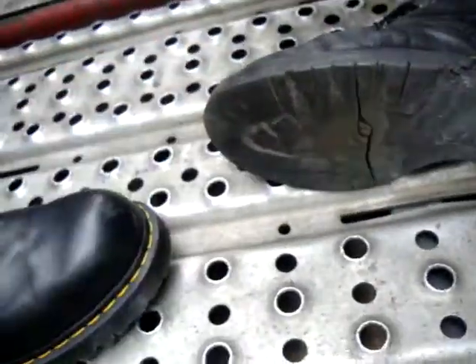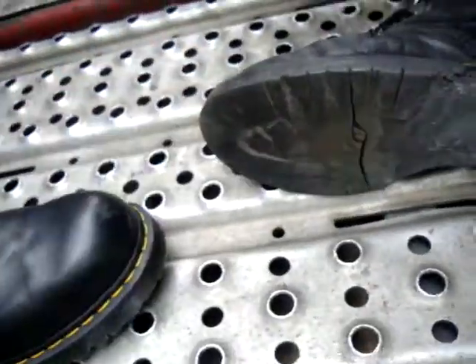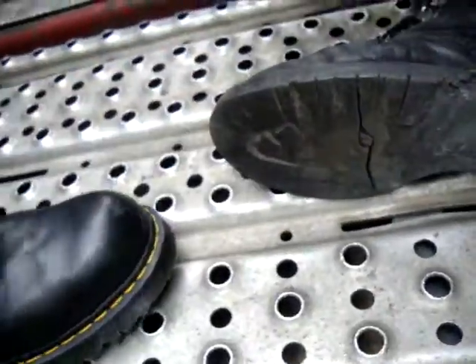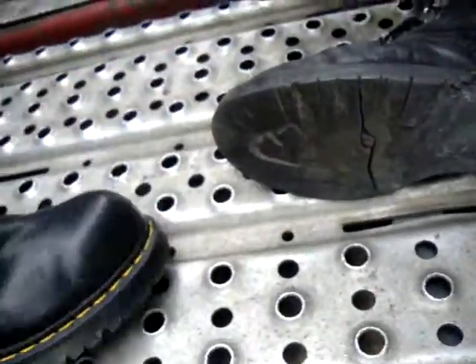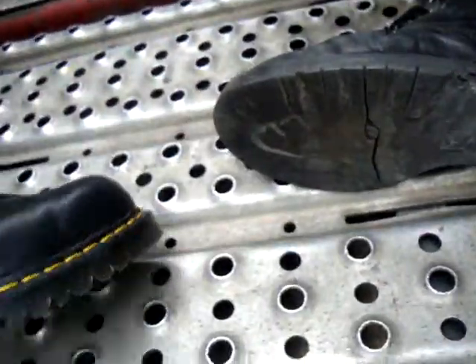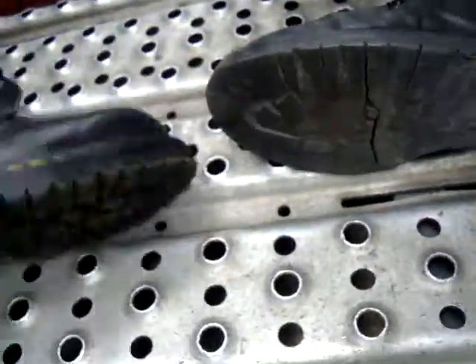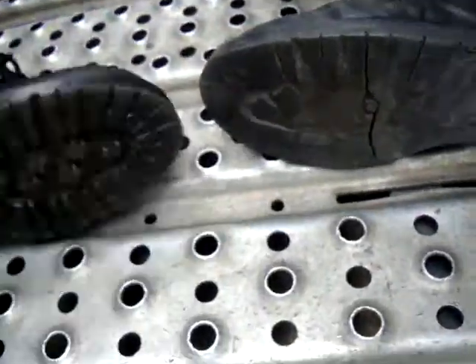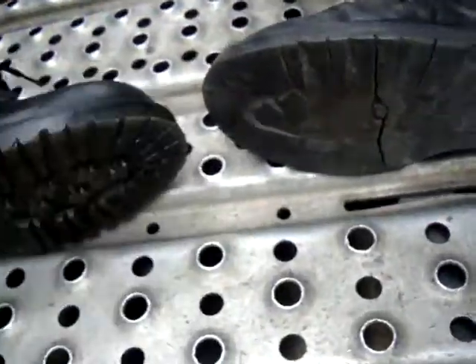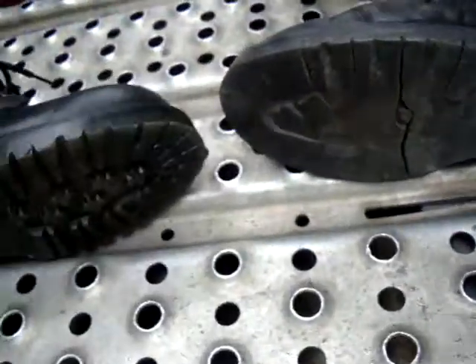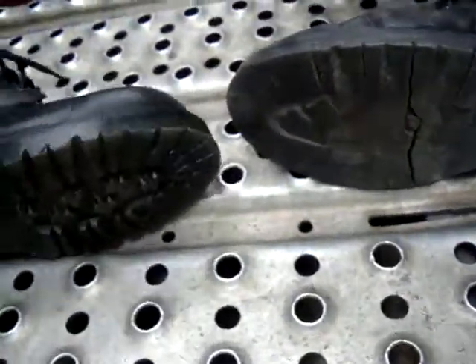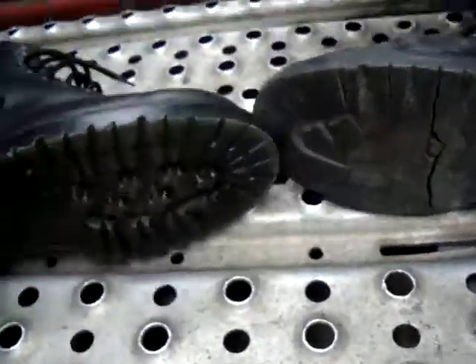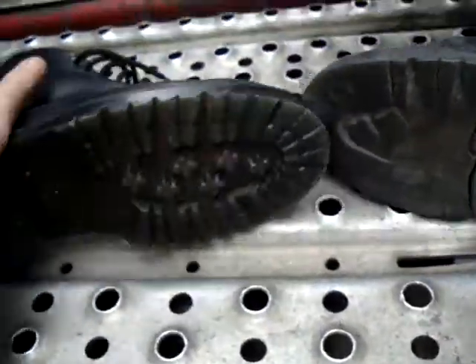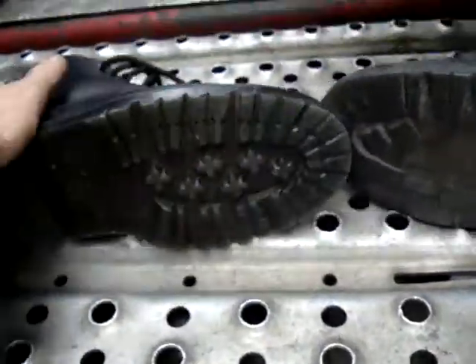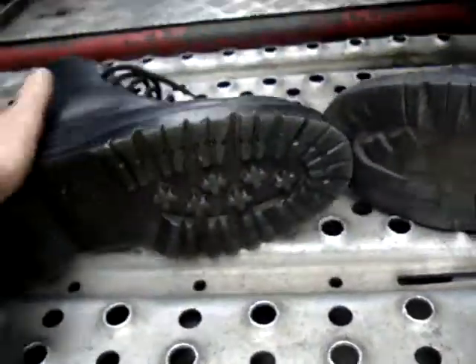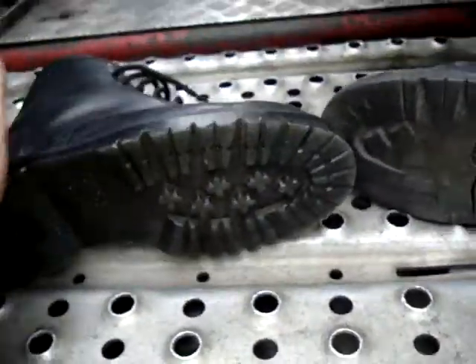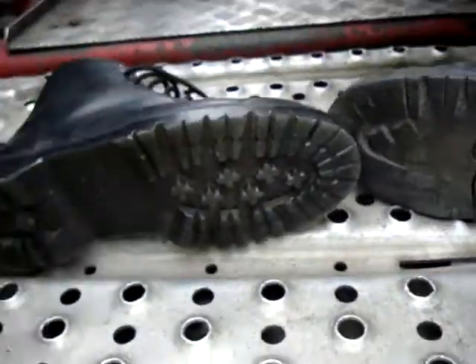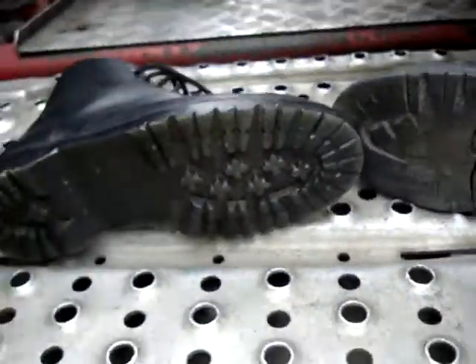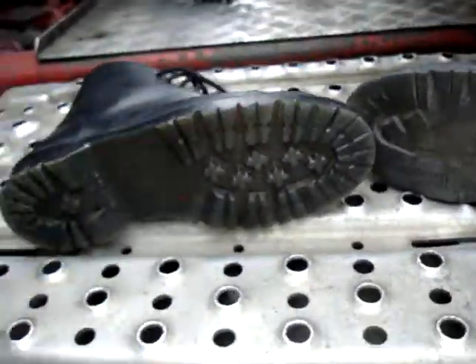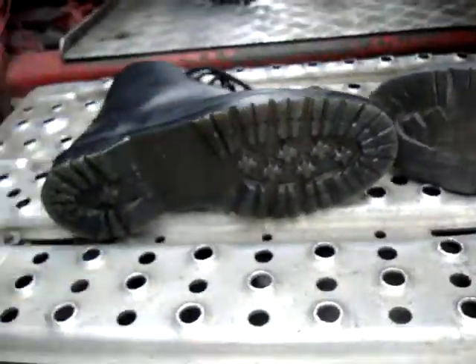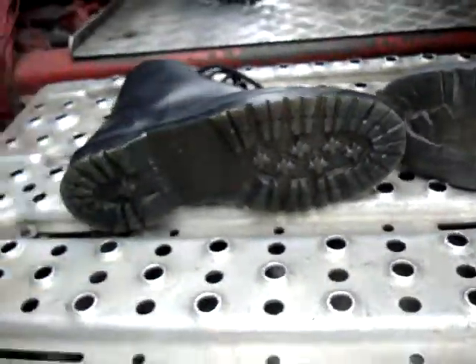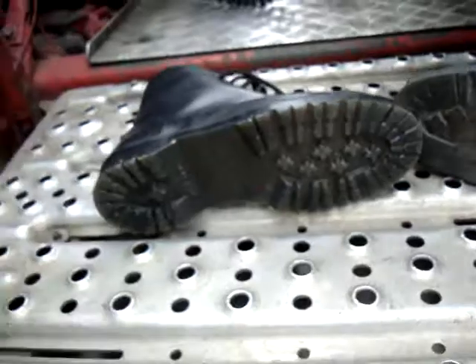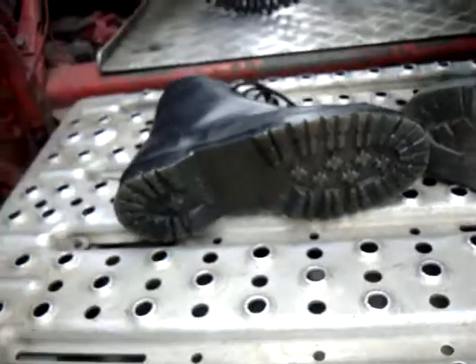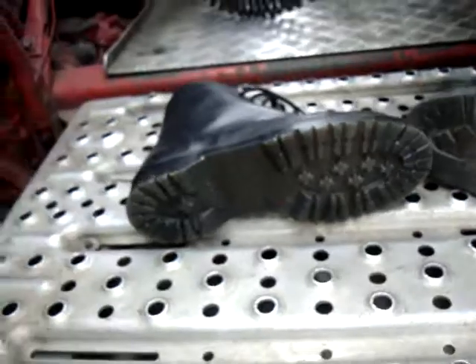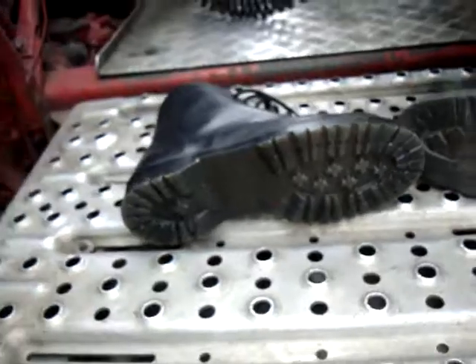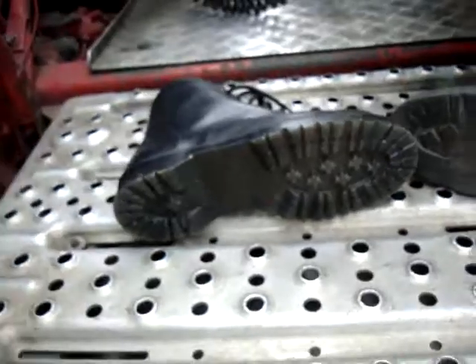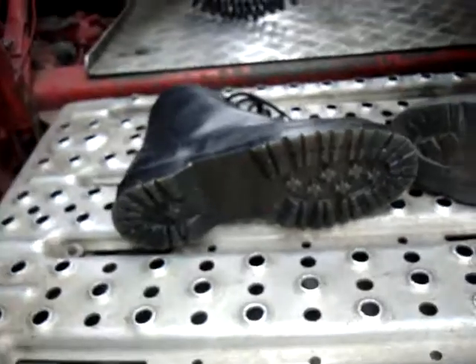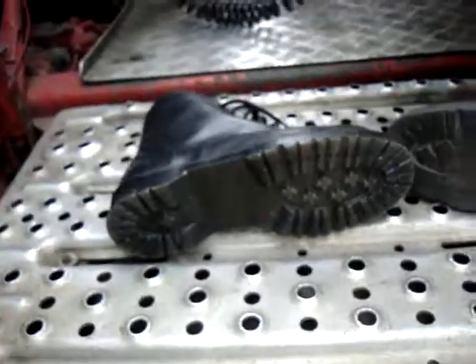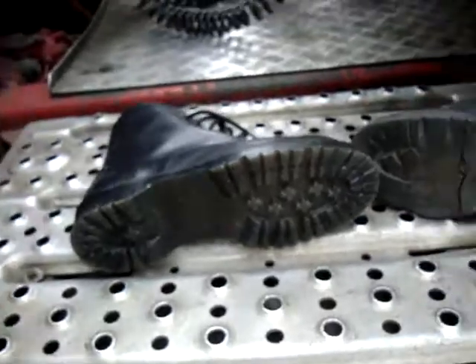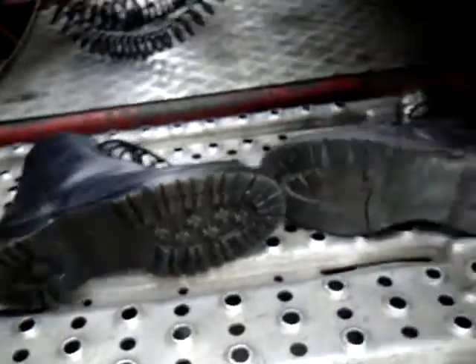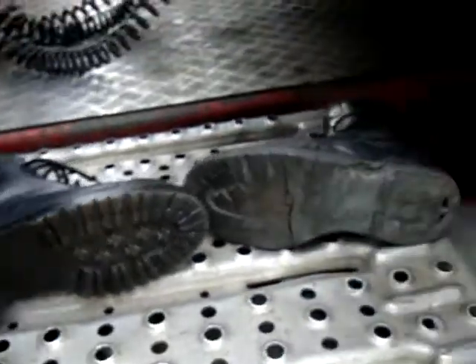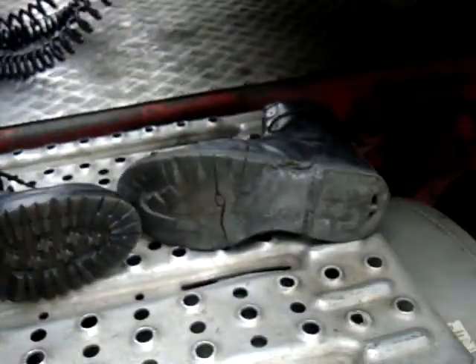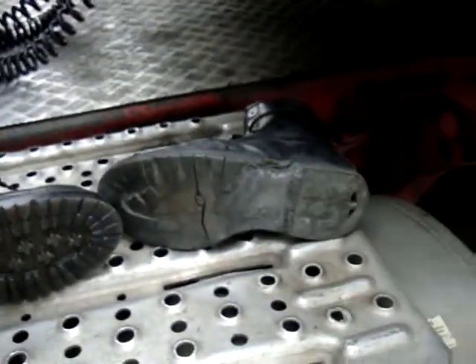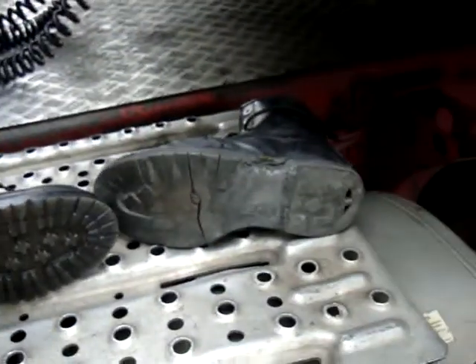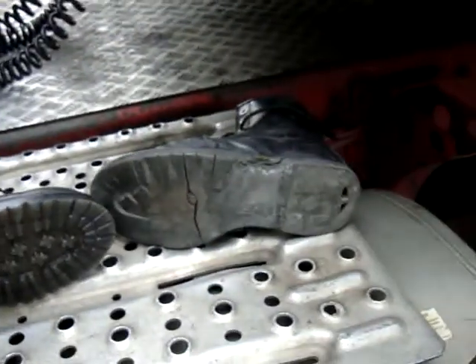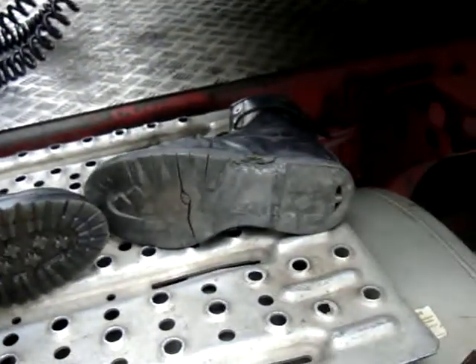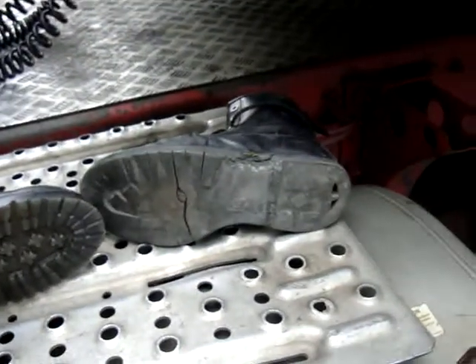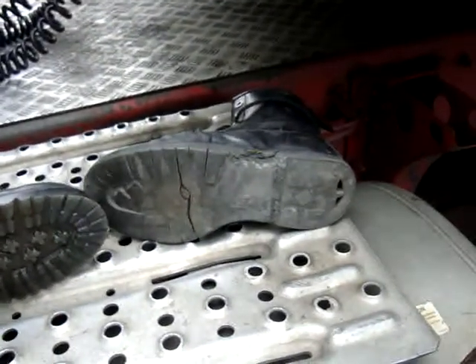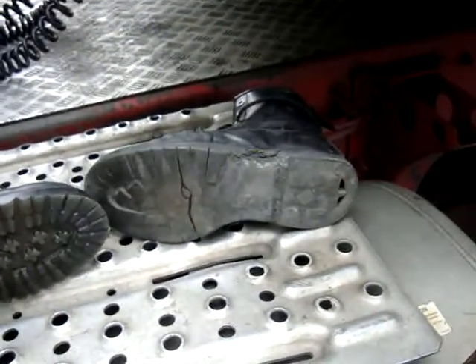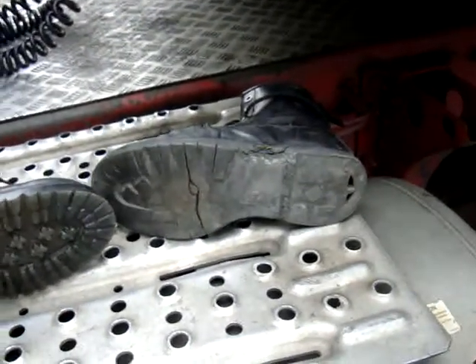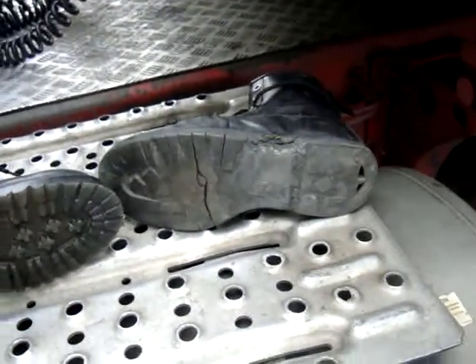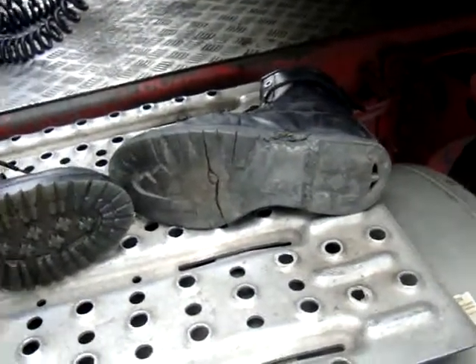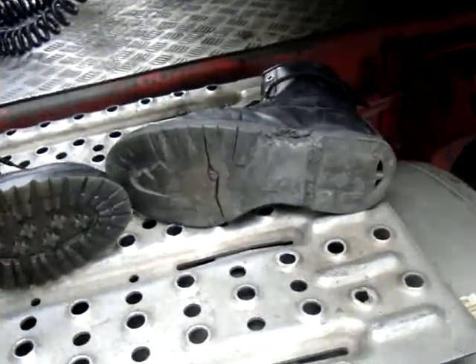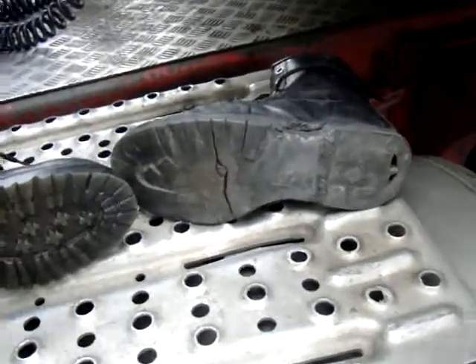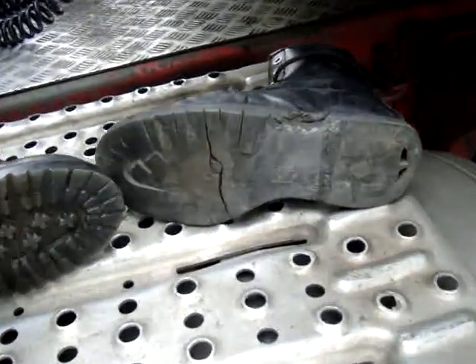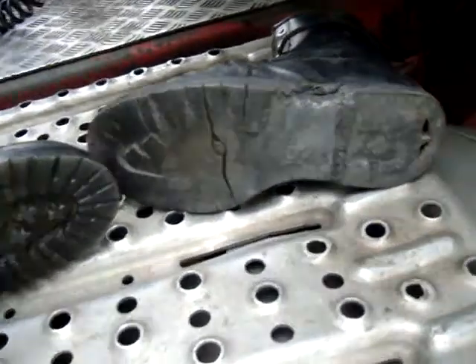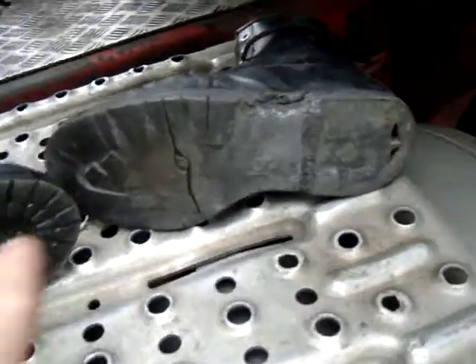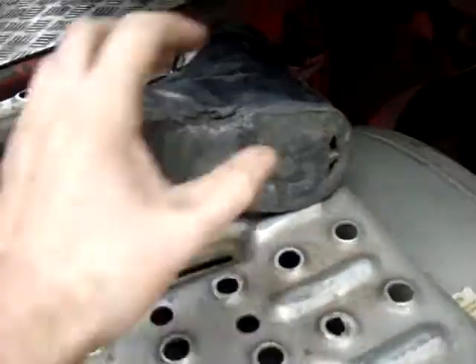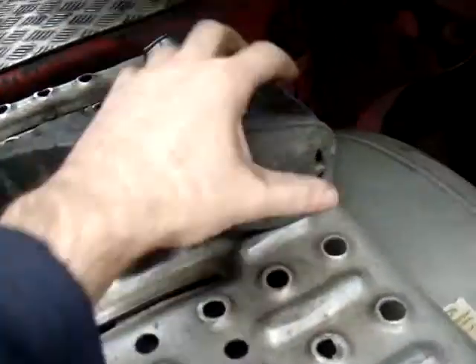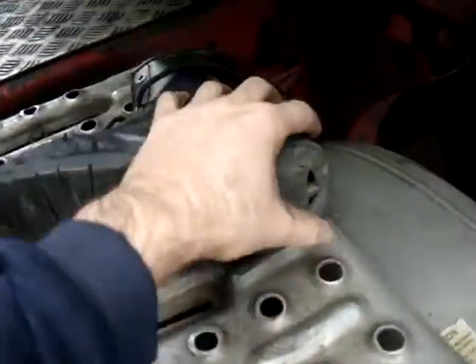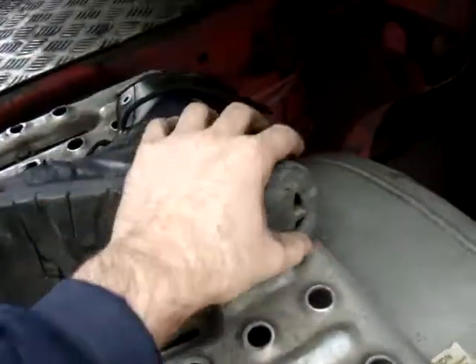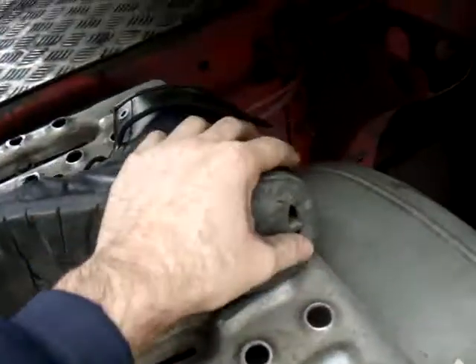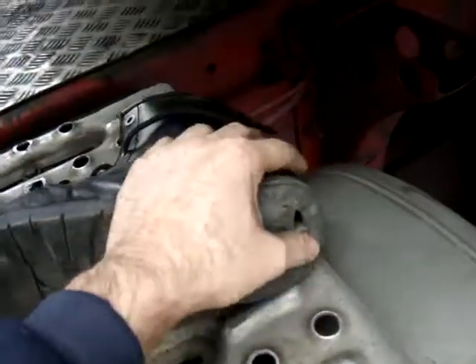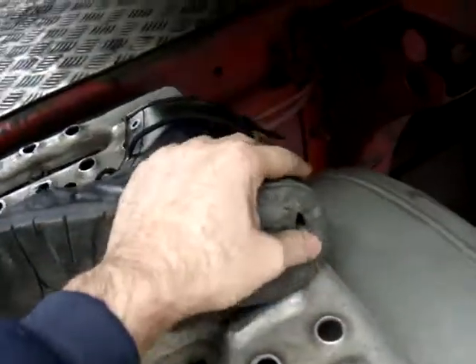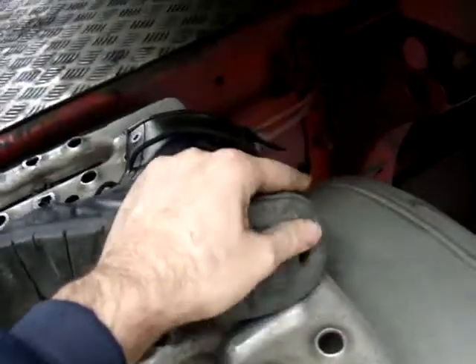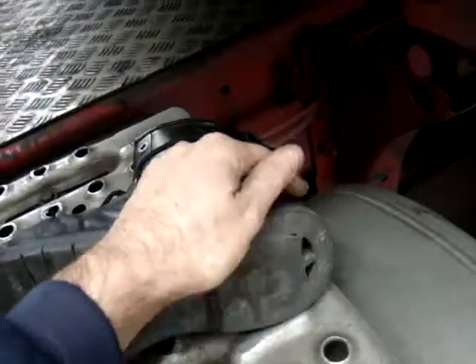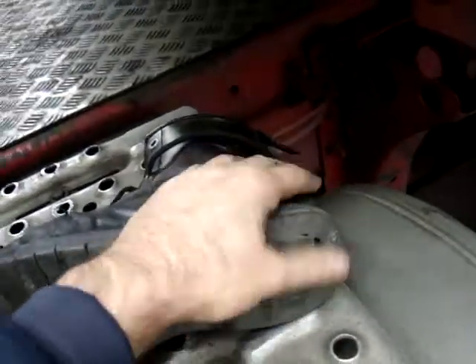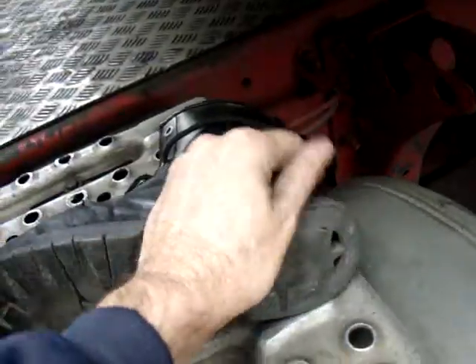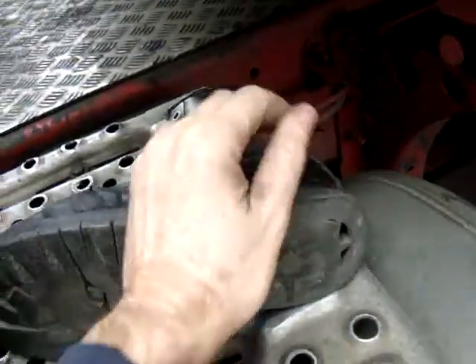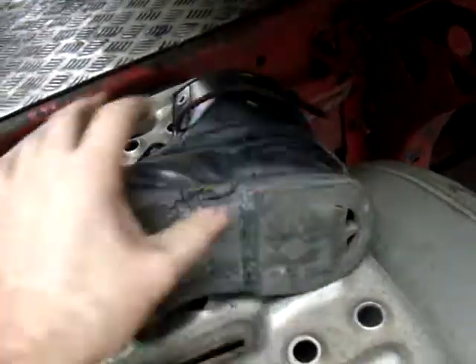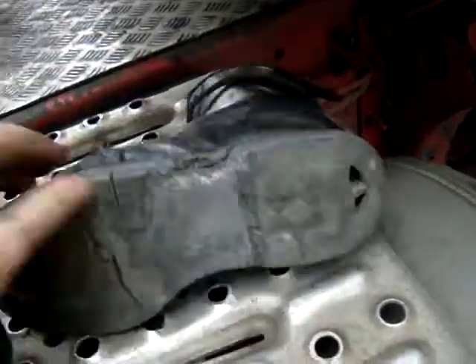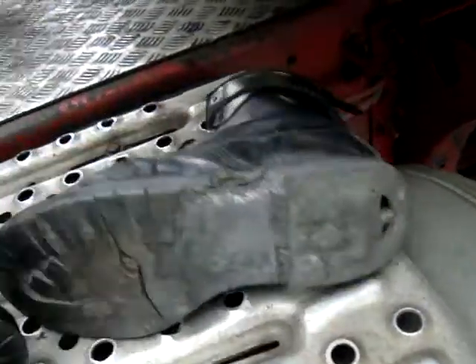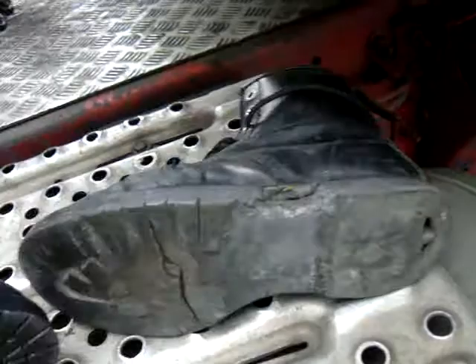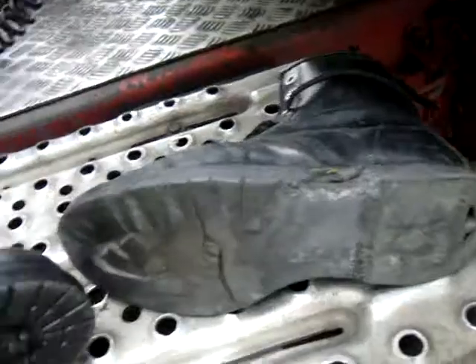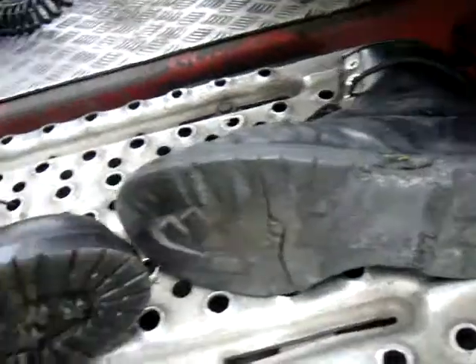Just as a comparison — new and old. The heel's gone as well quite a bit.